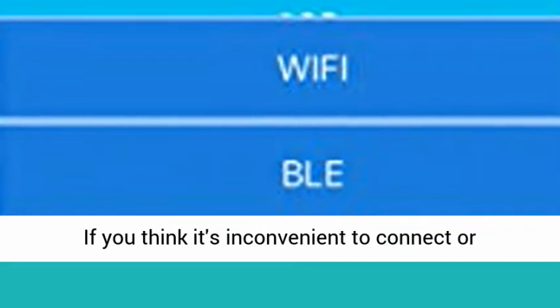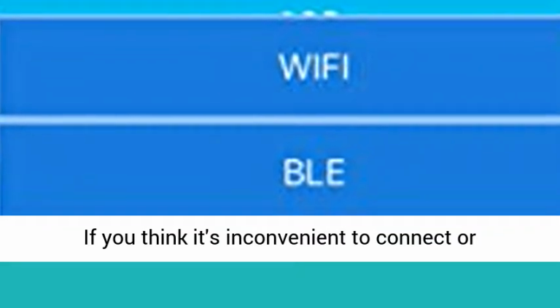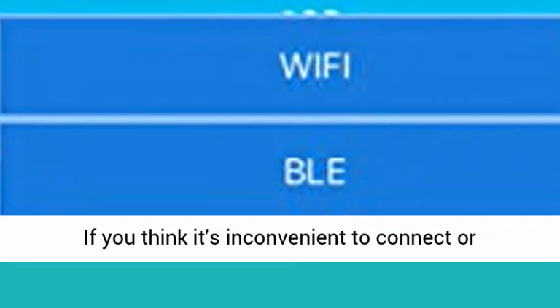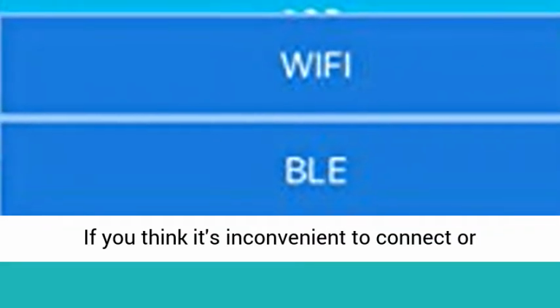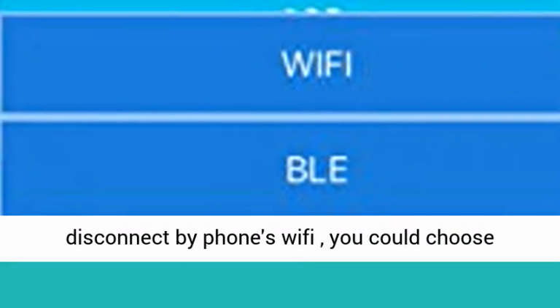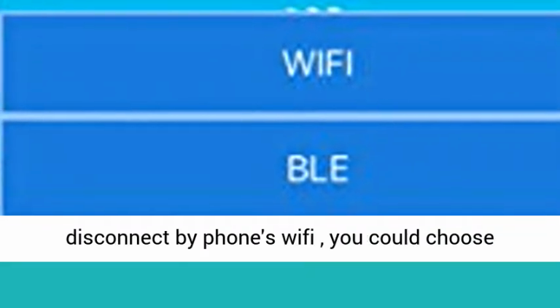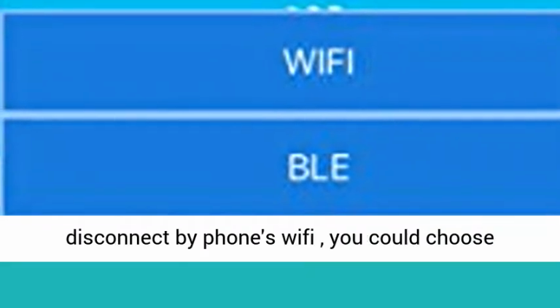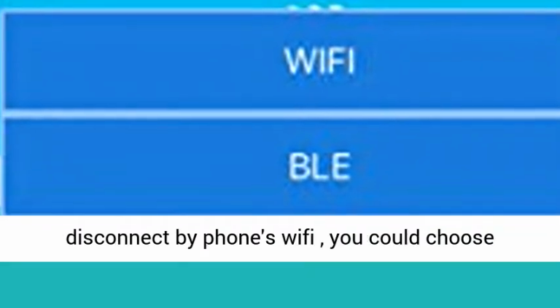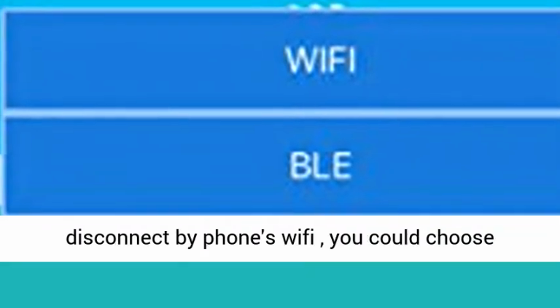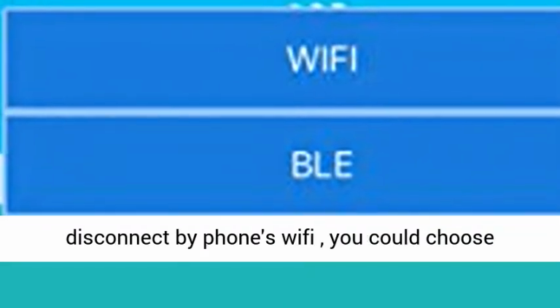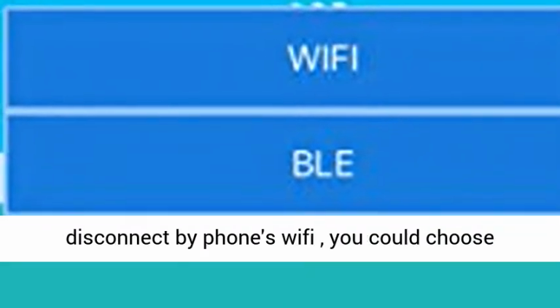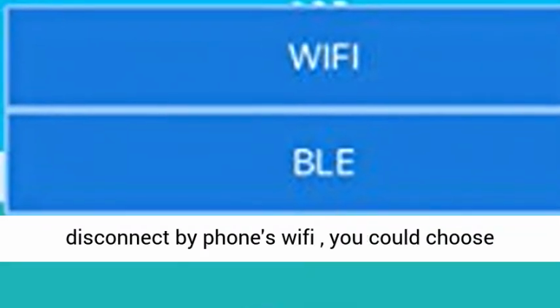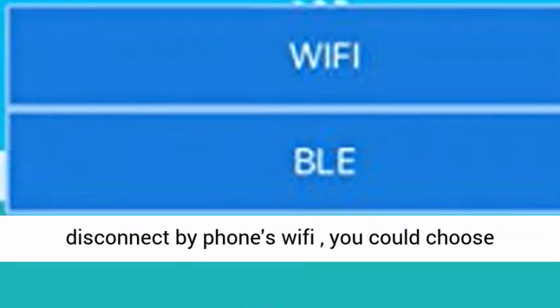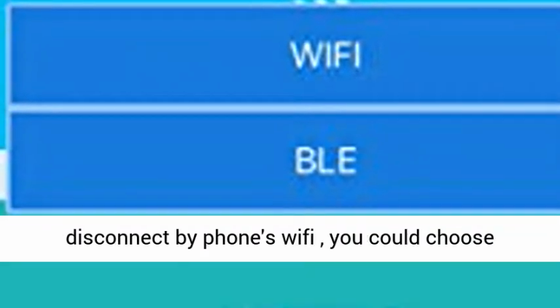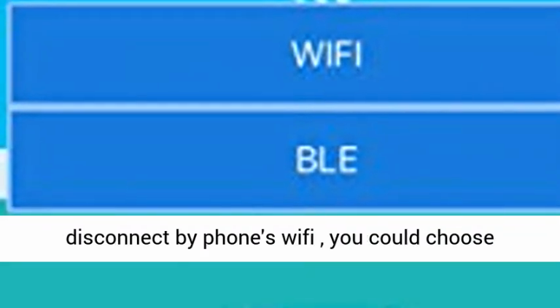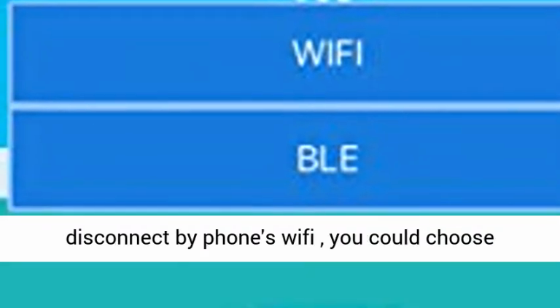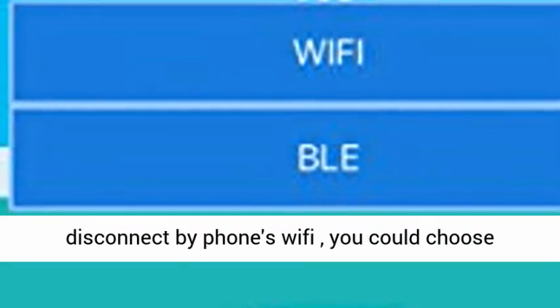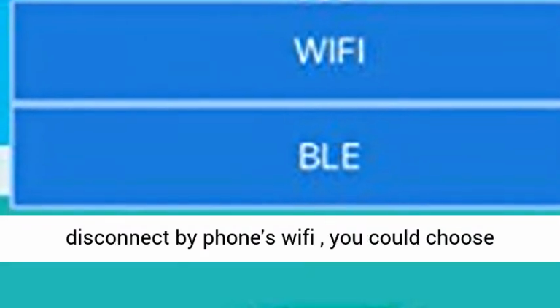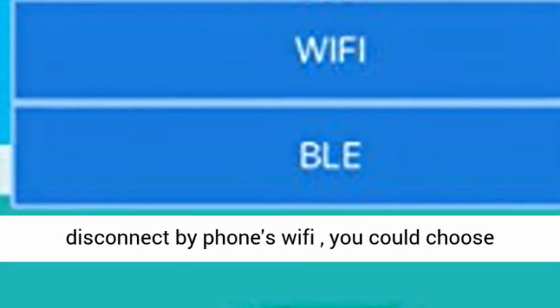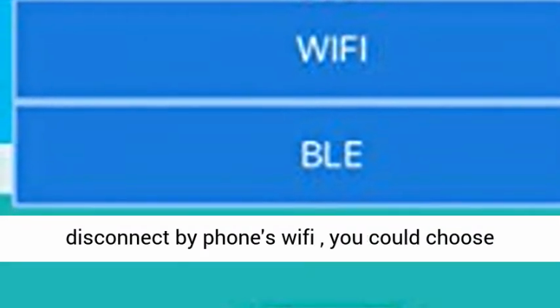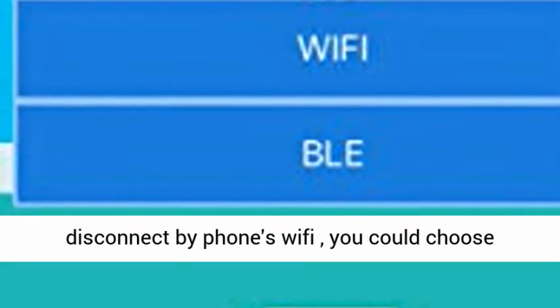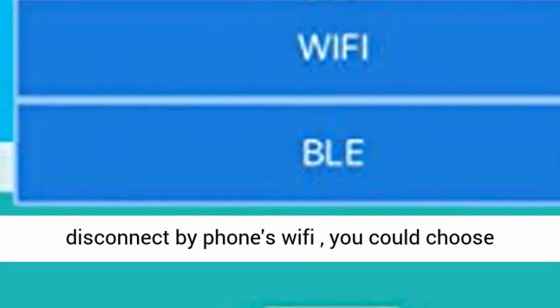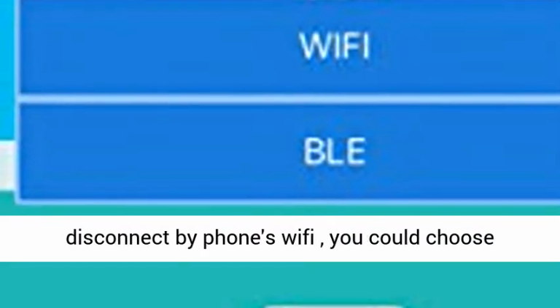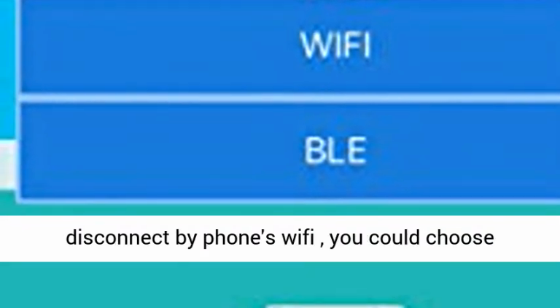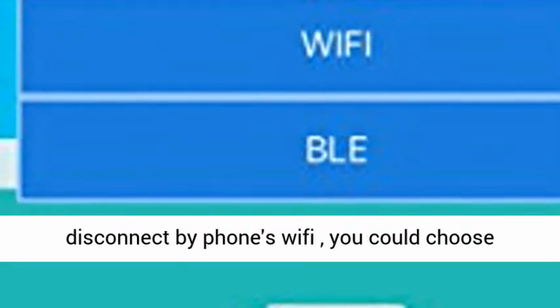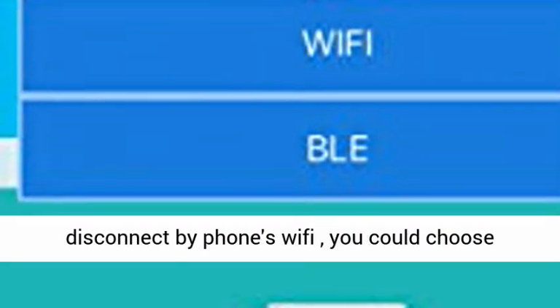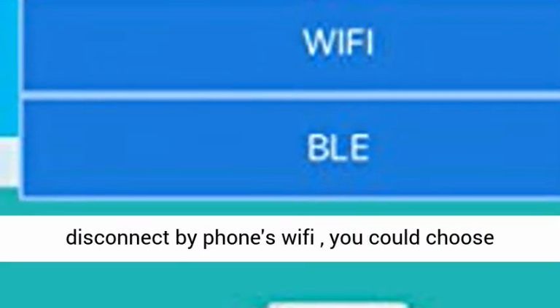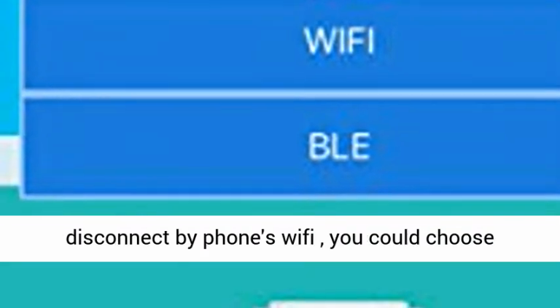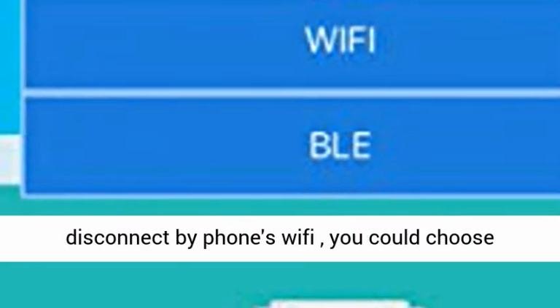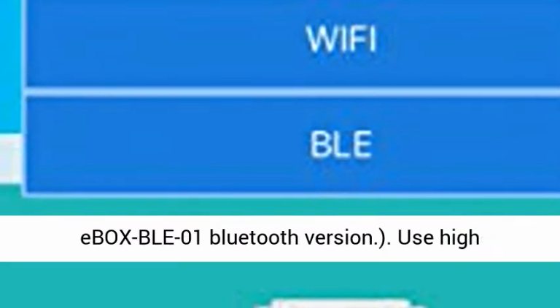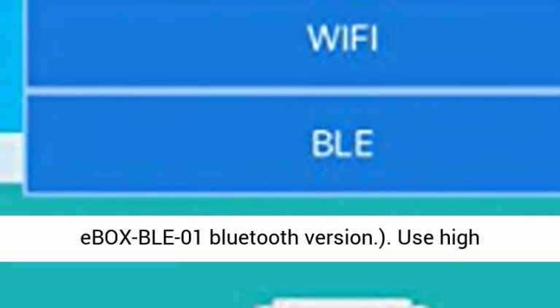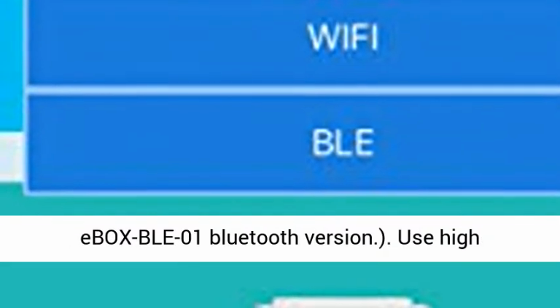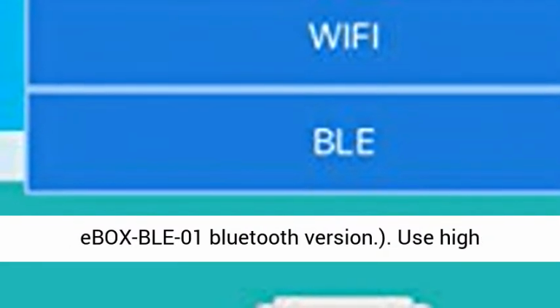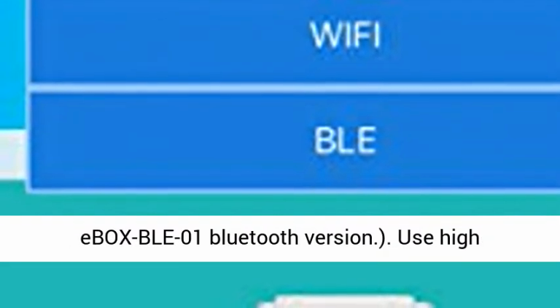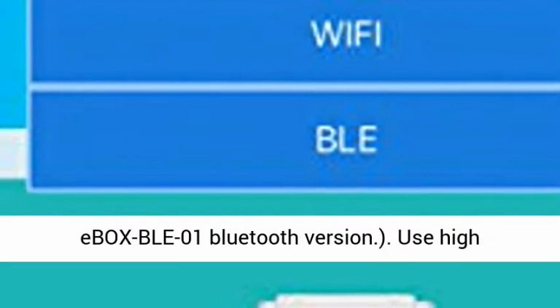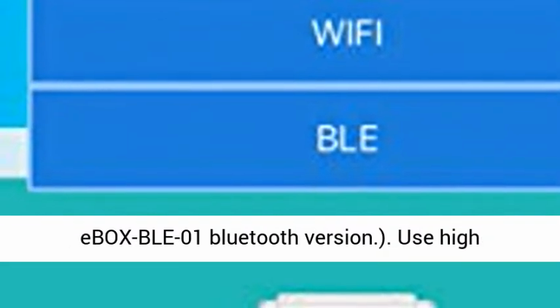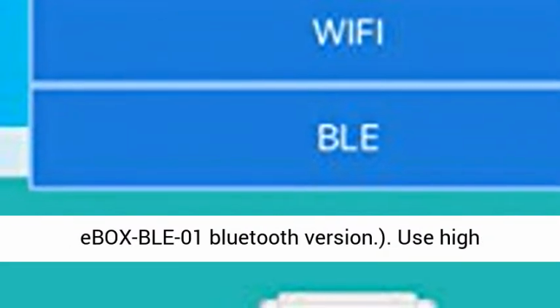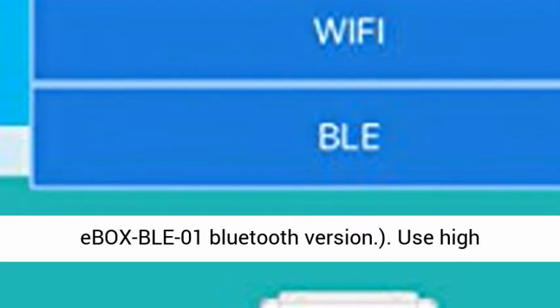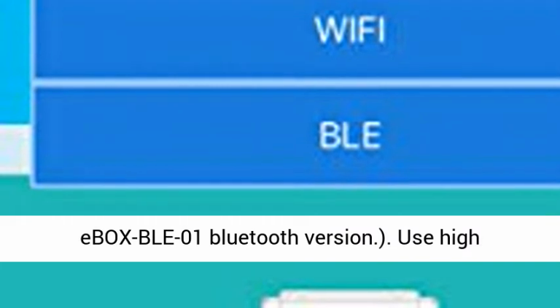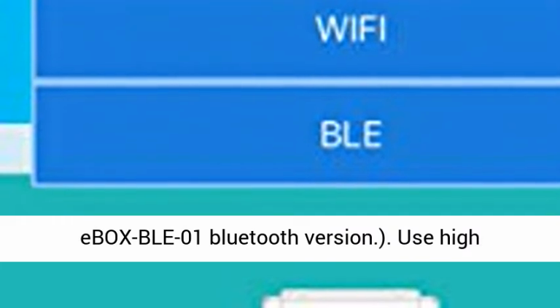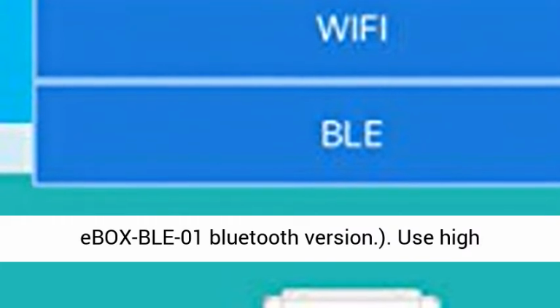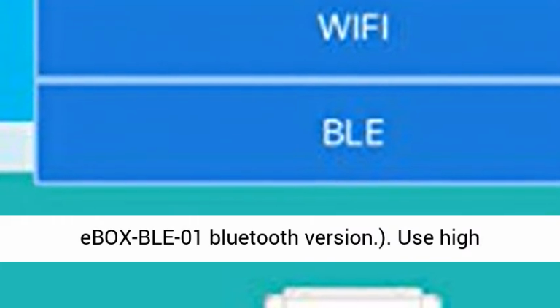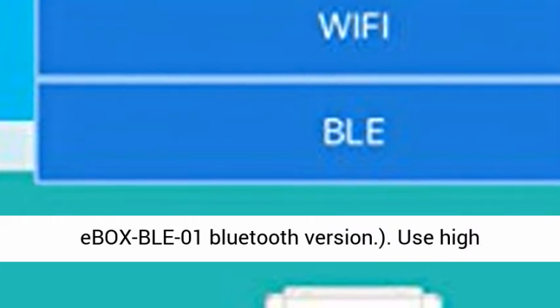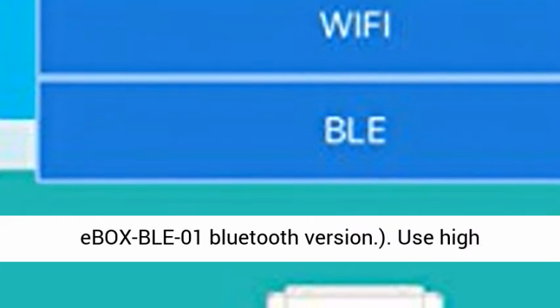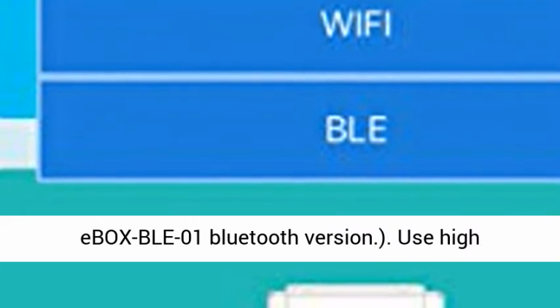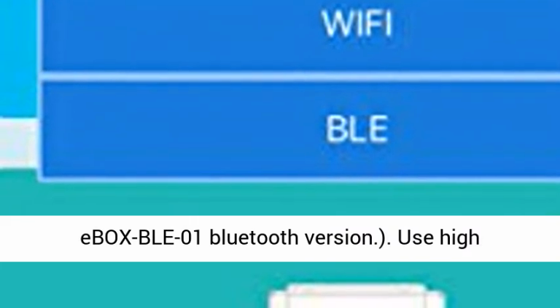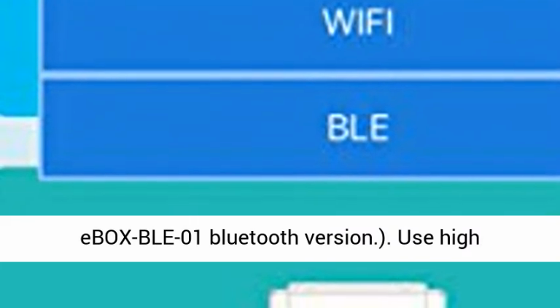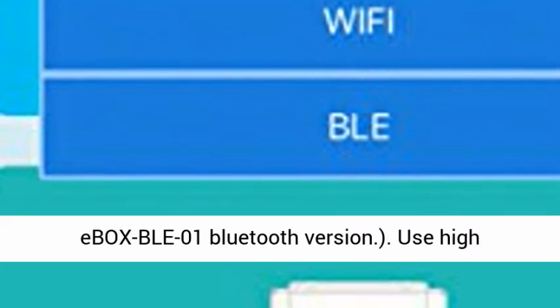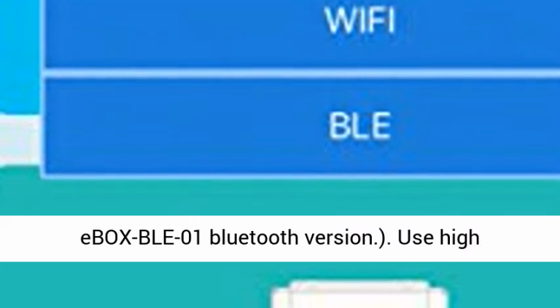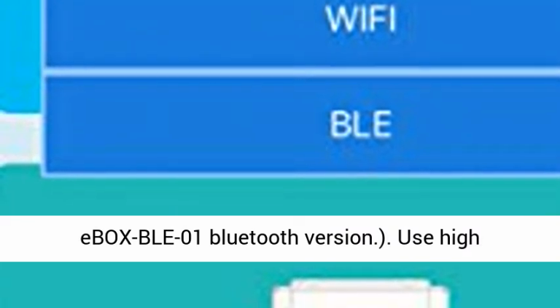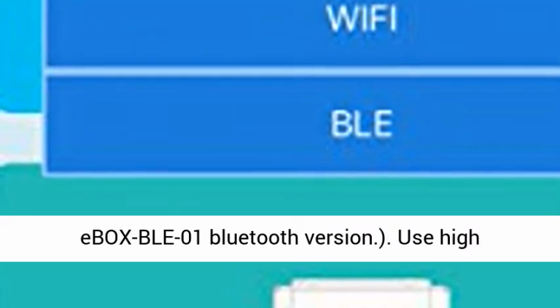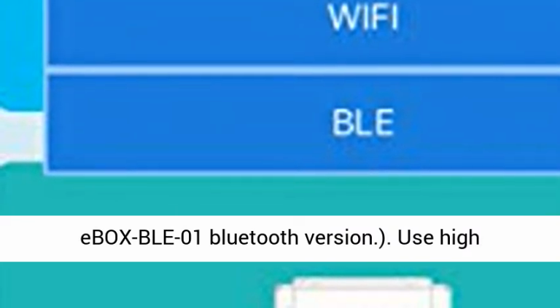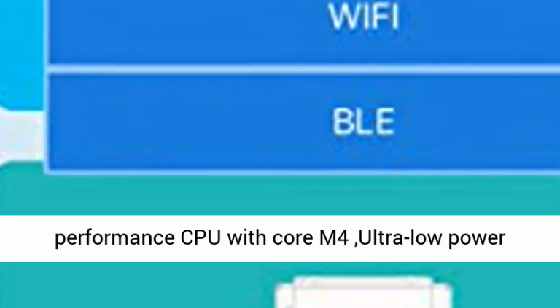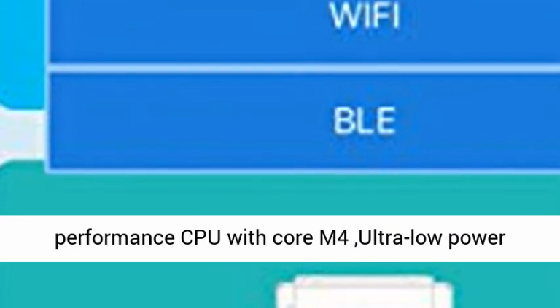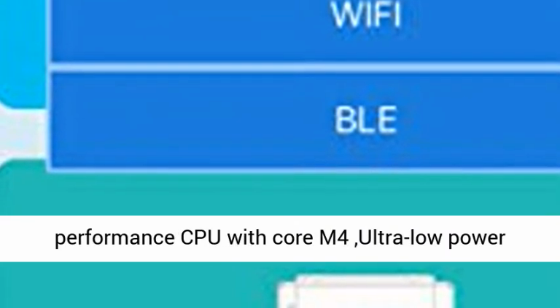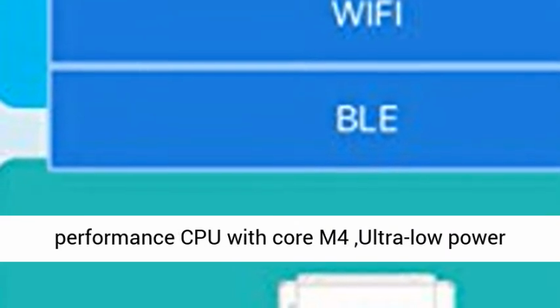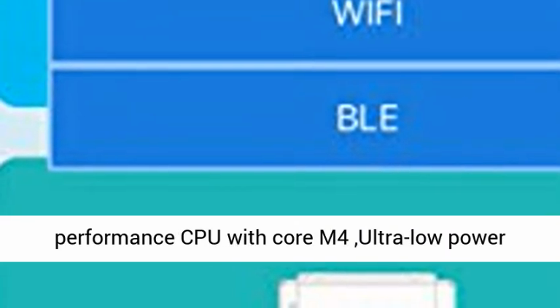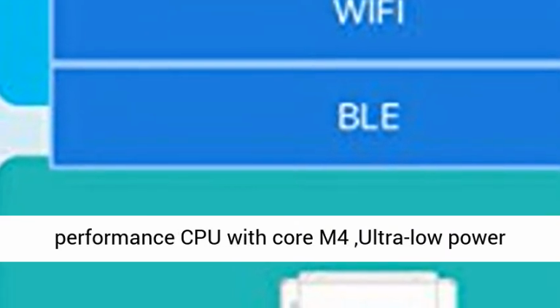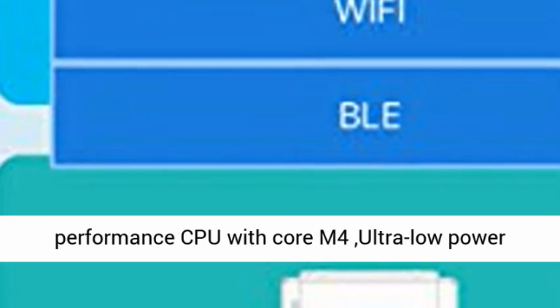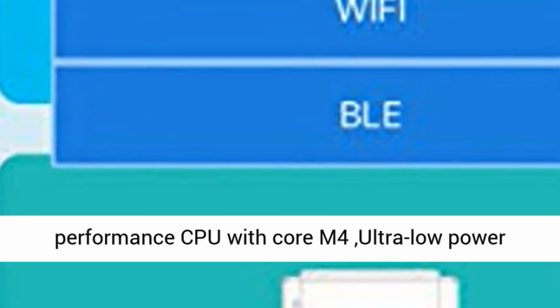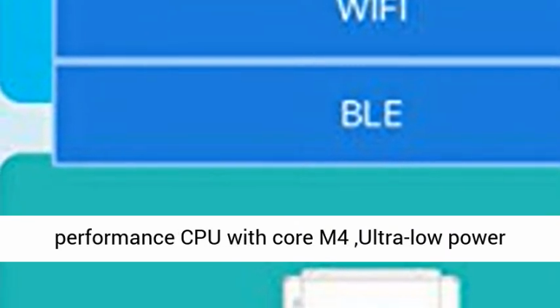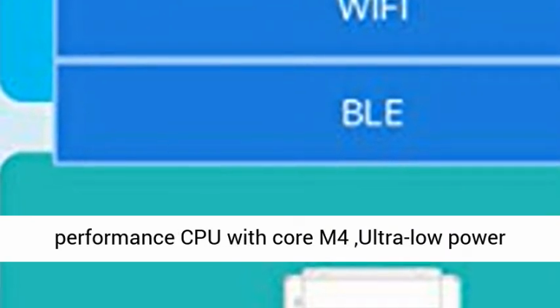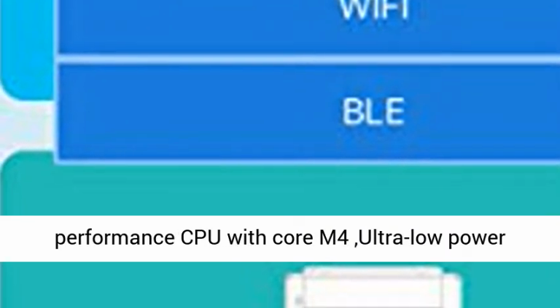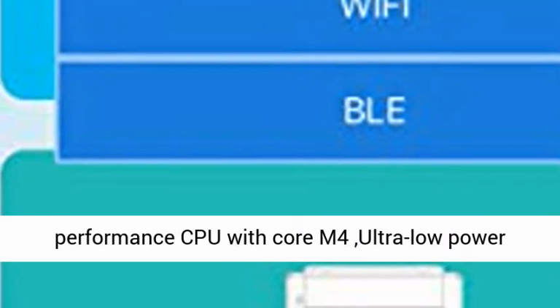If you find it inconvenient to connect or disconnect by your phone's WiFi, you could choose the Ebox WiFi 01 Bluetooth version.